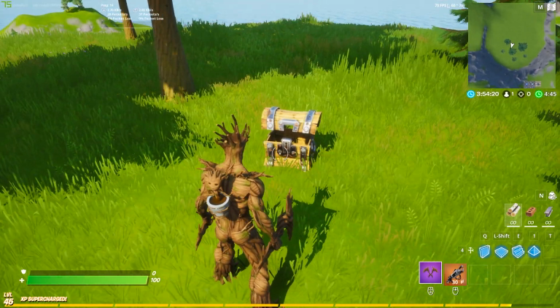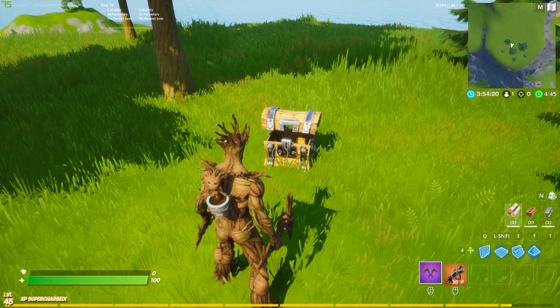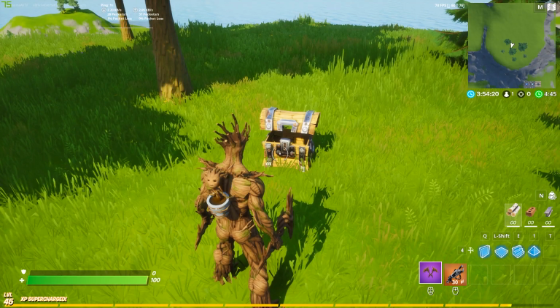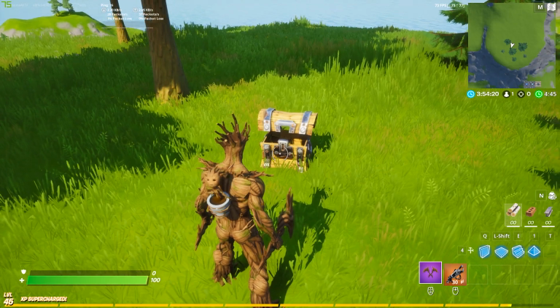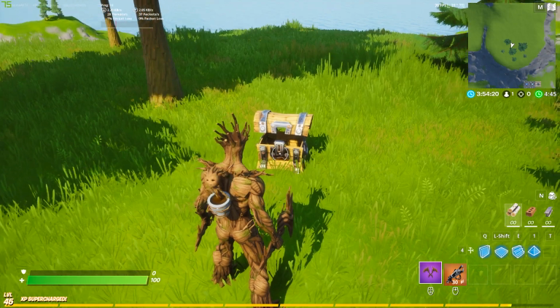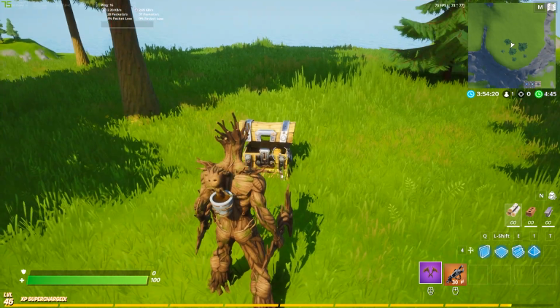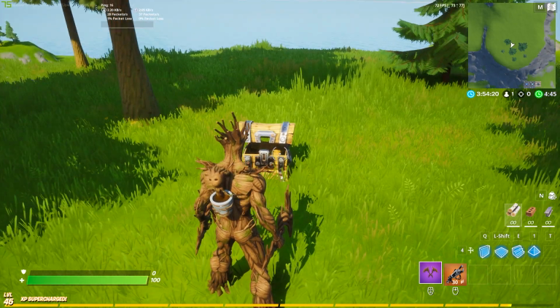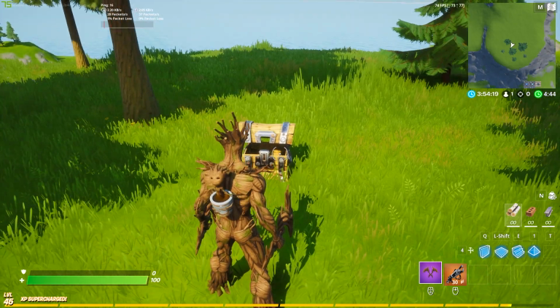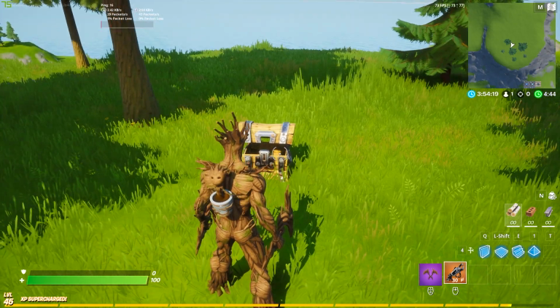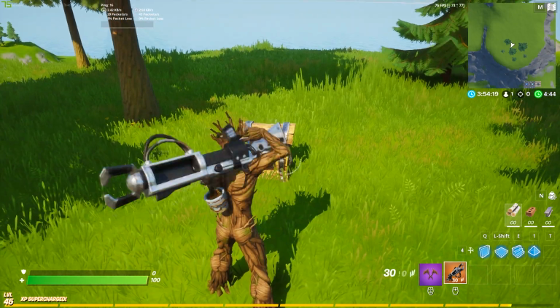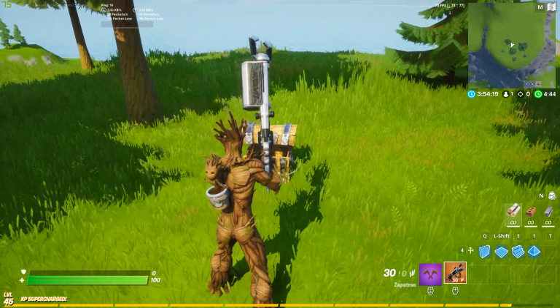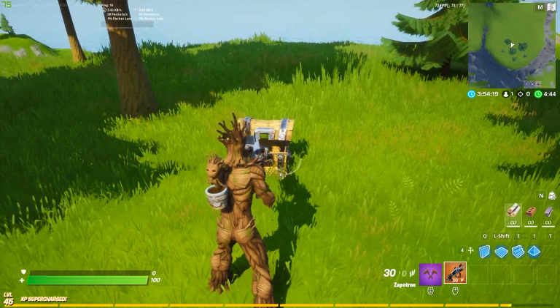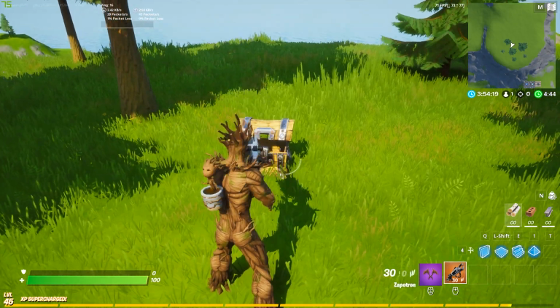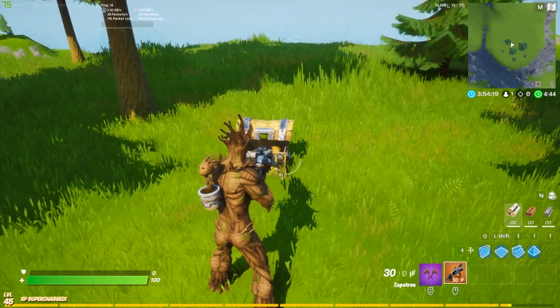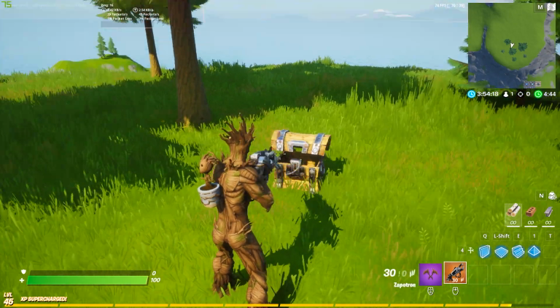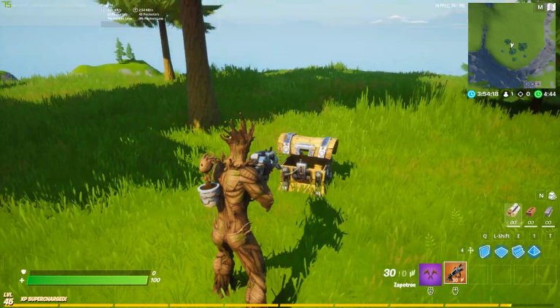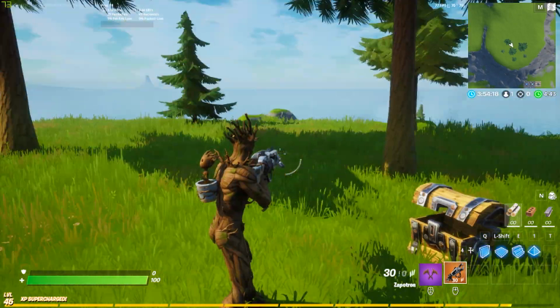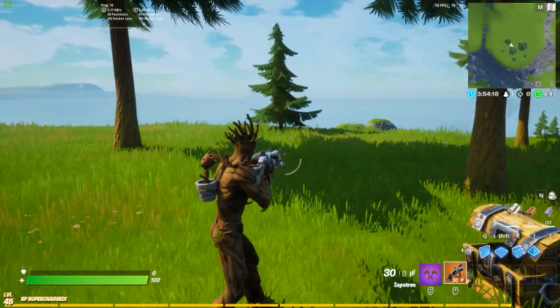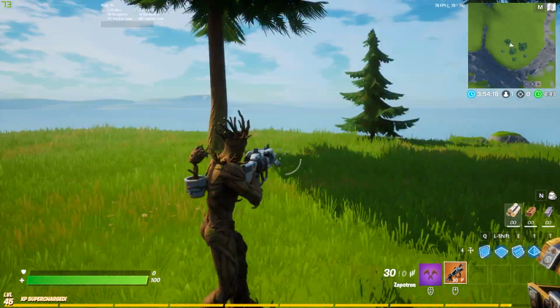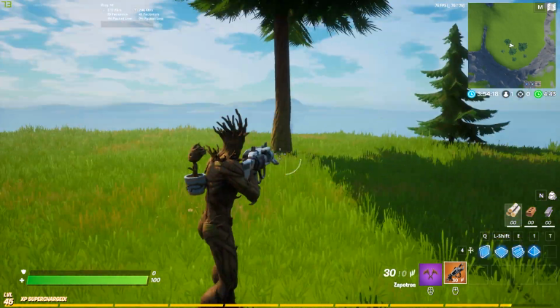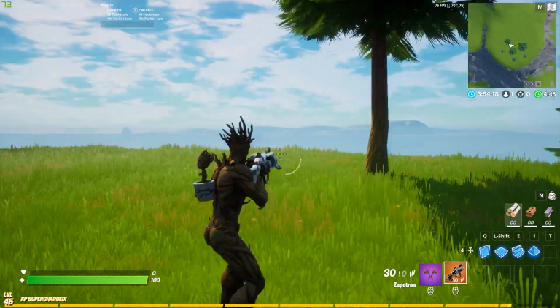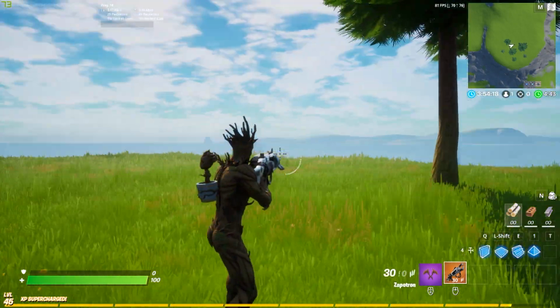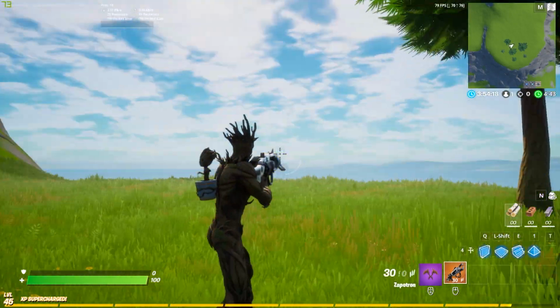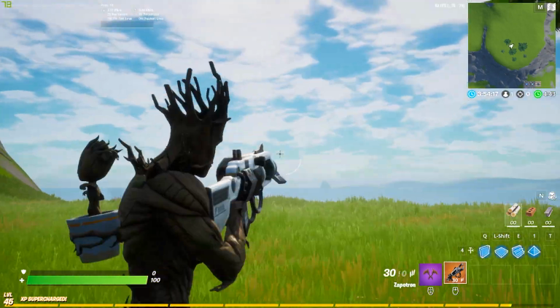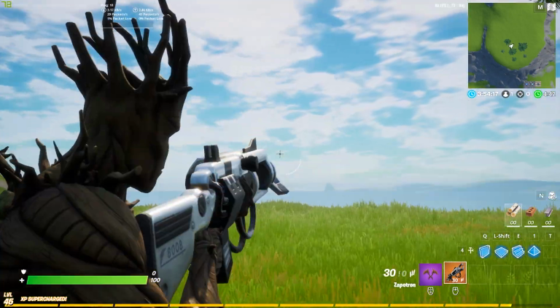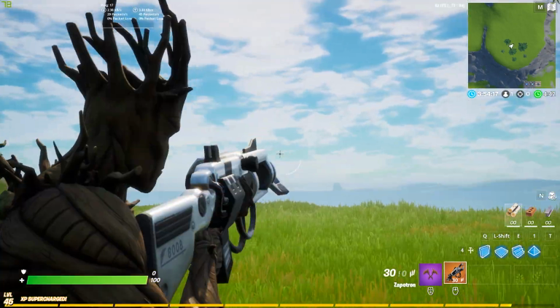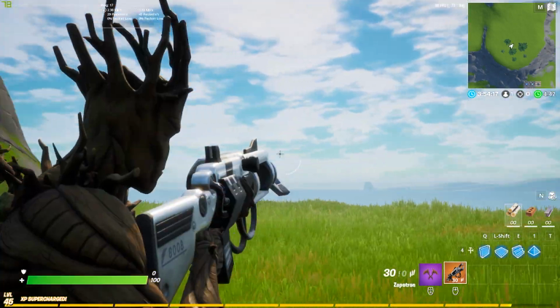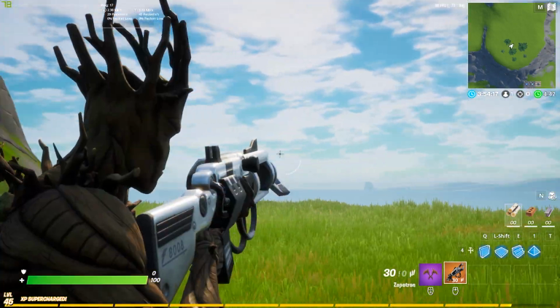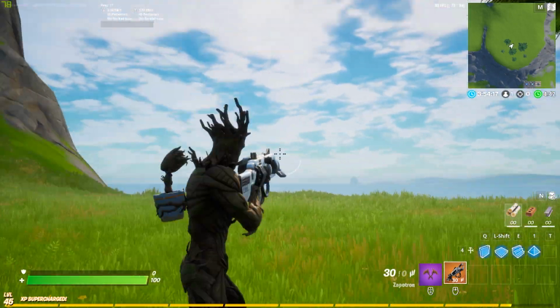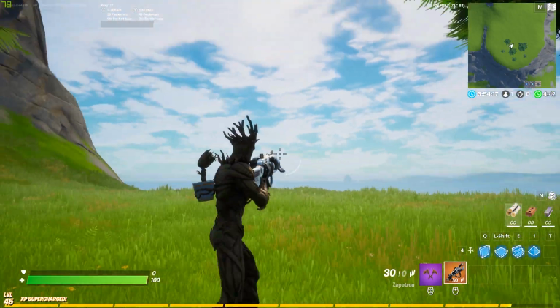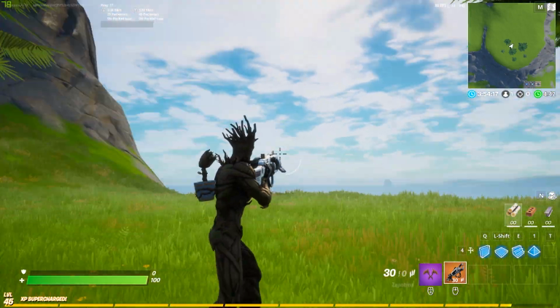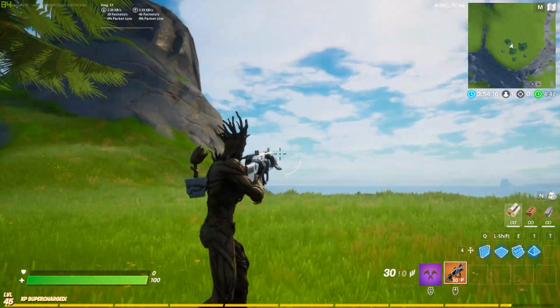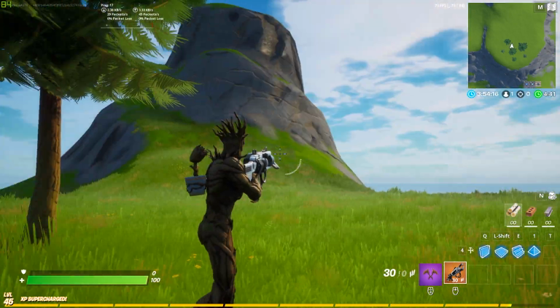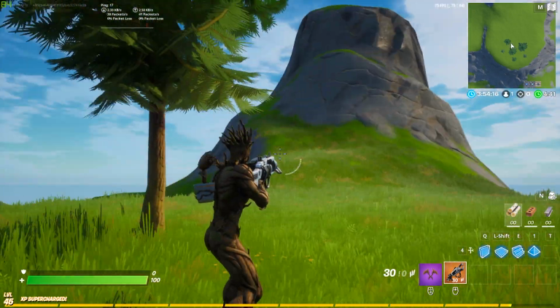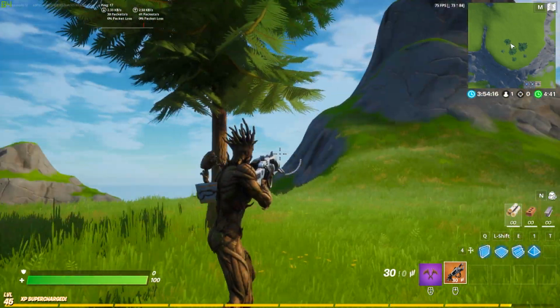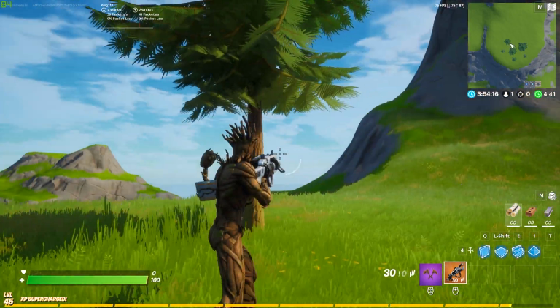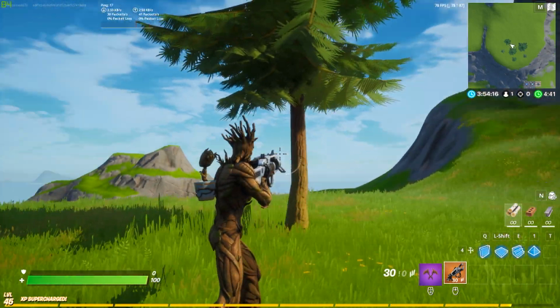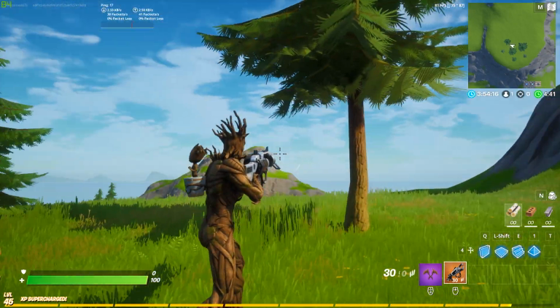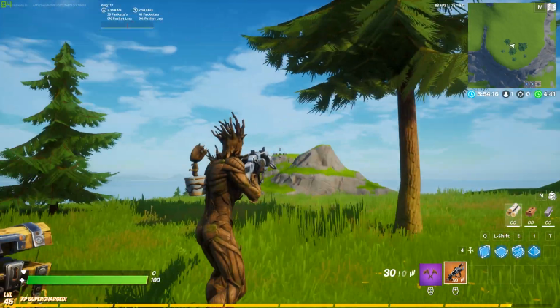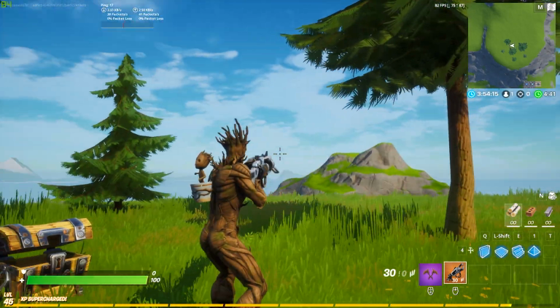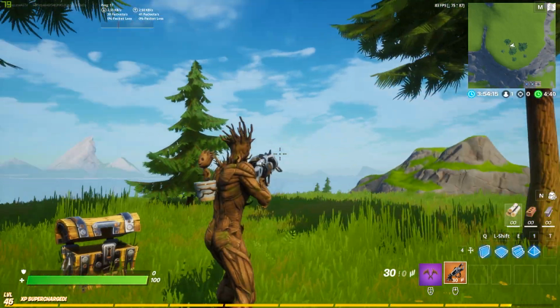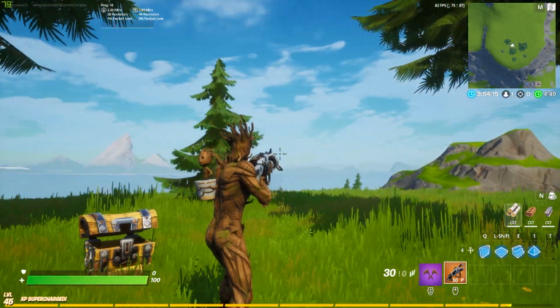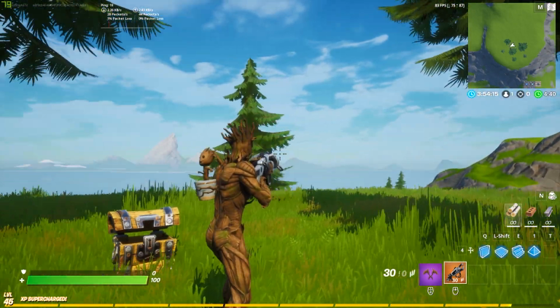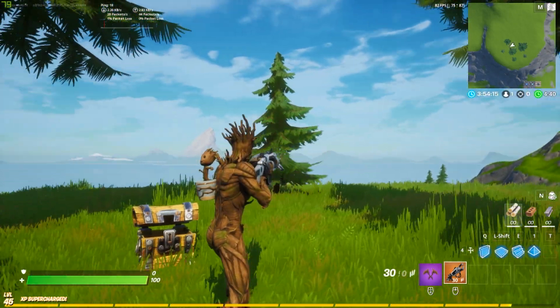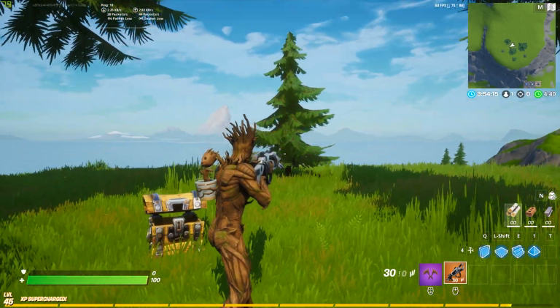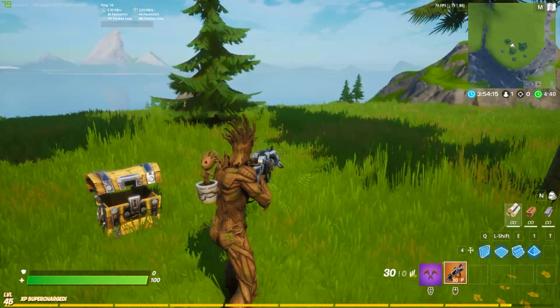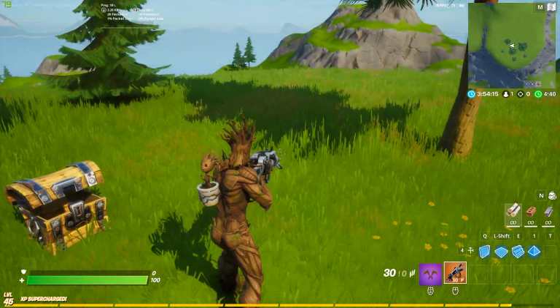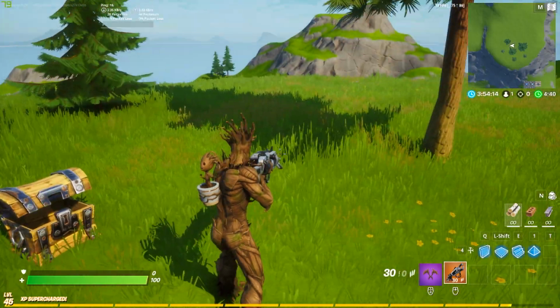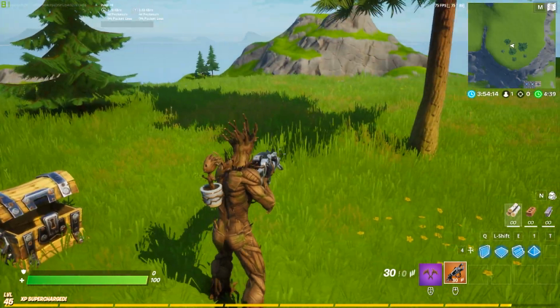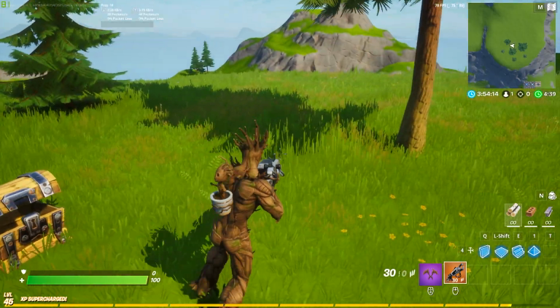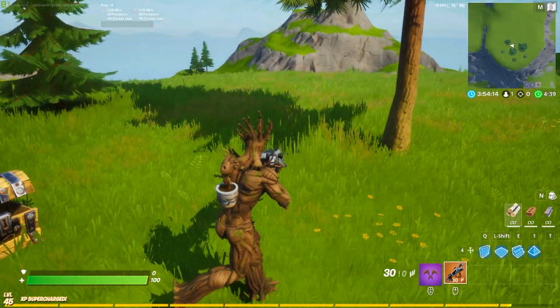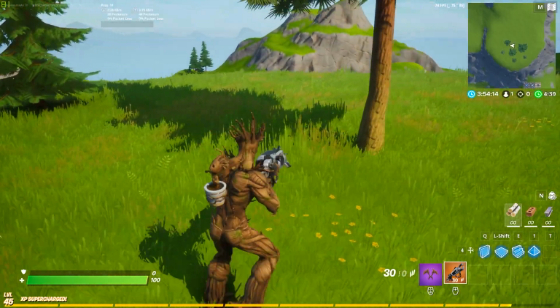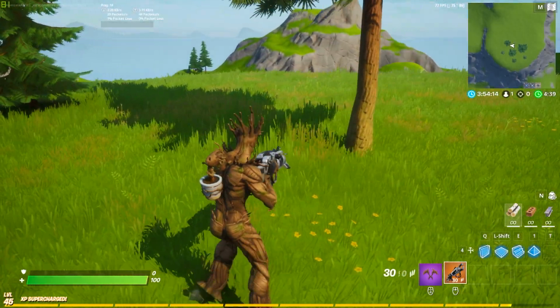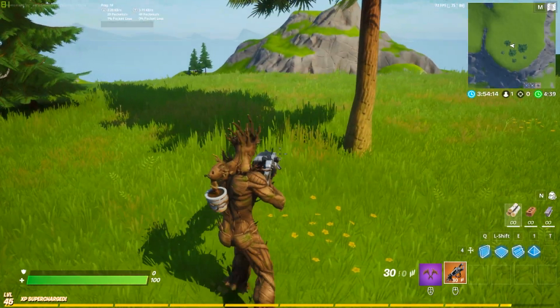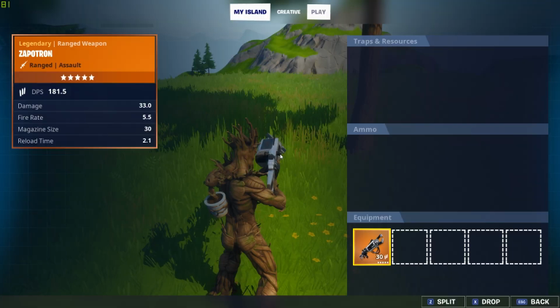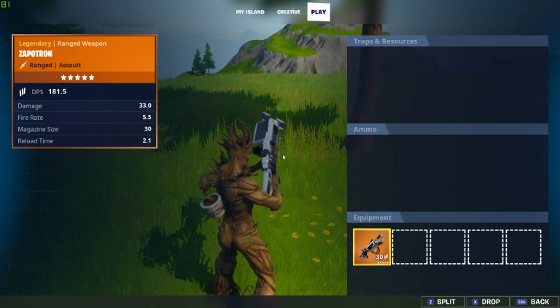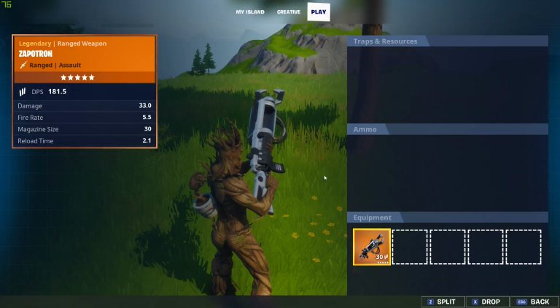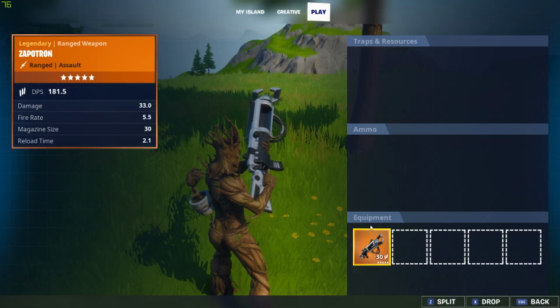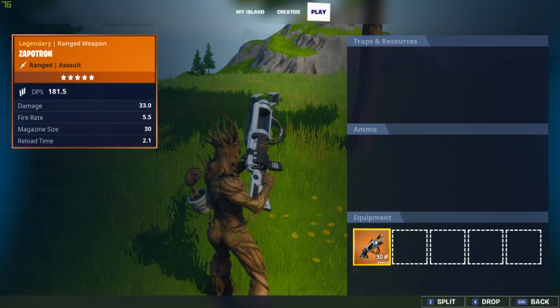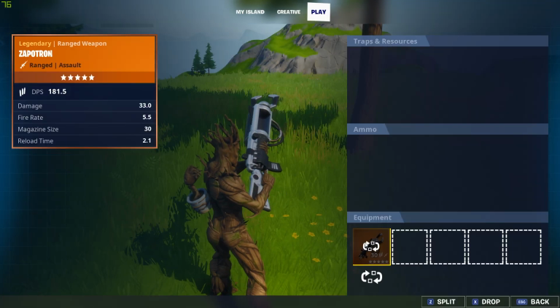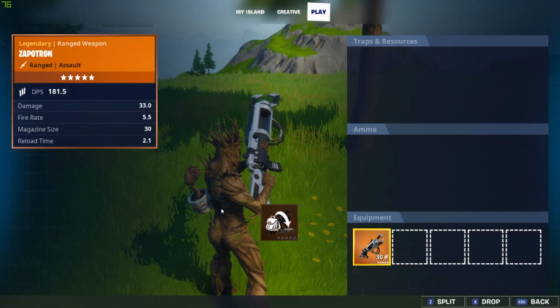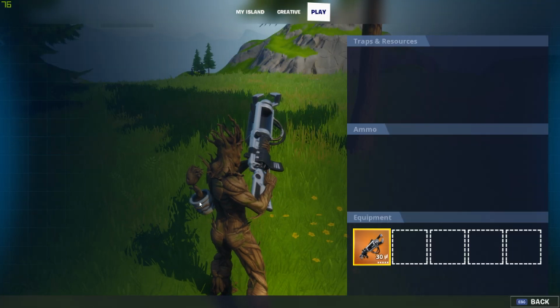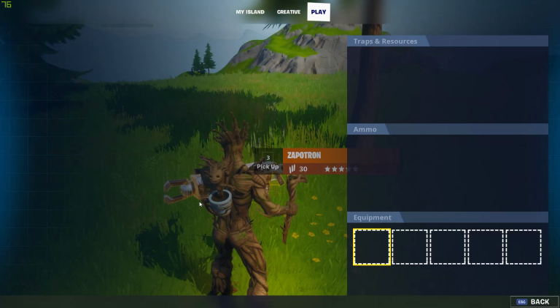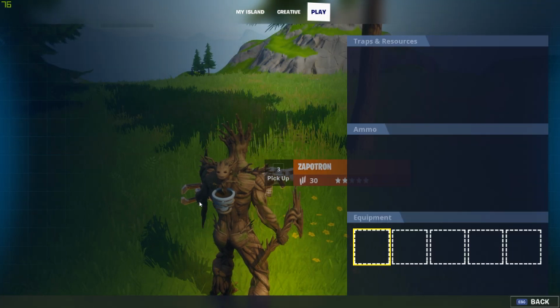The Zapatron was in my creative island. I couldn't believe it — I had actually found a way to get the Zapatron in my game. But it was time to show my friends, who were also trying to somehow get the Zapatron.